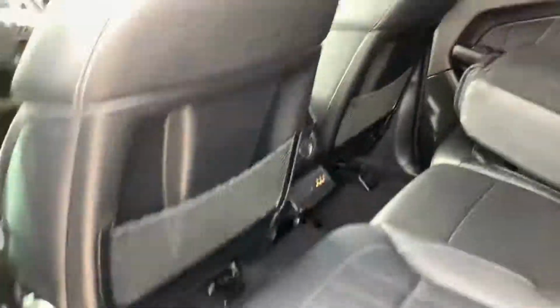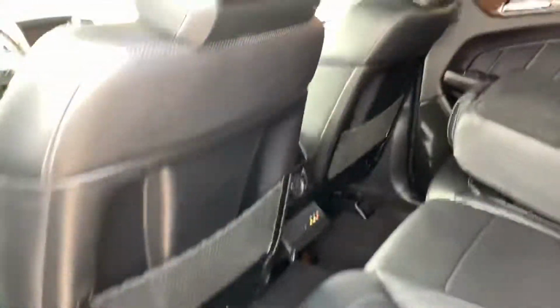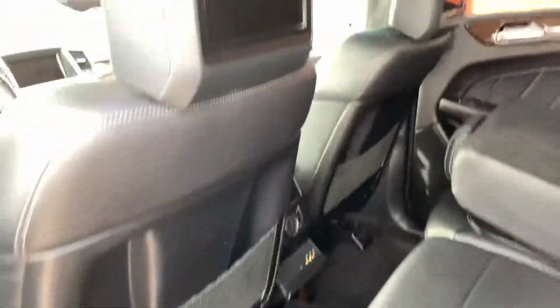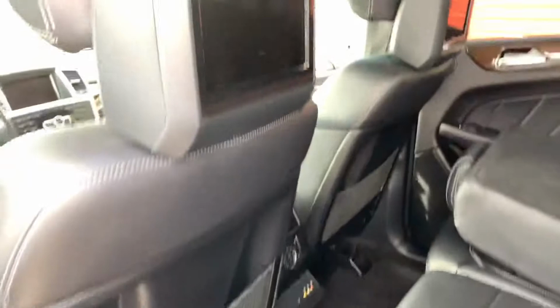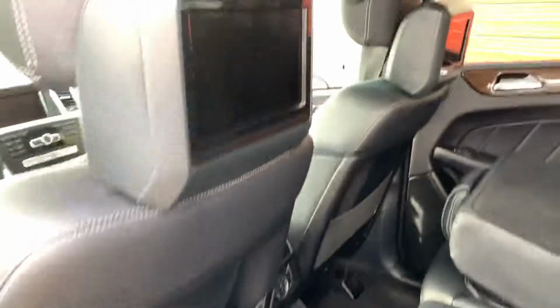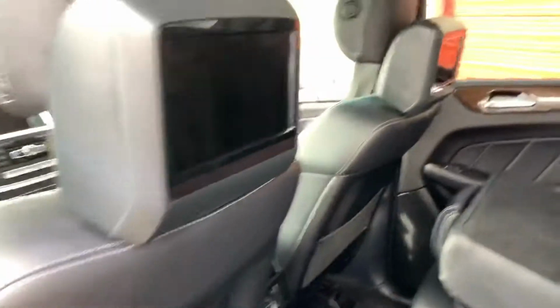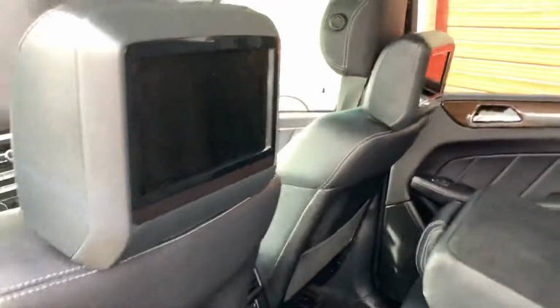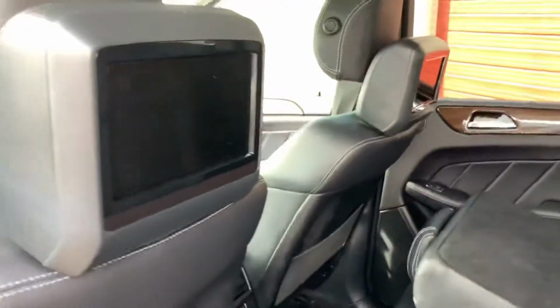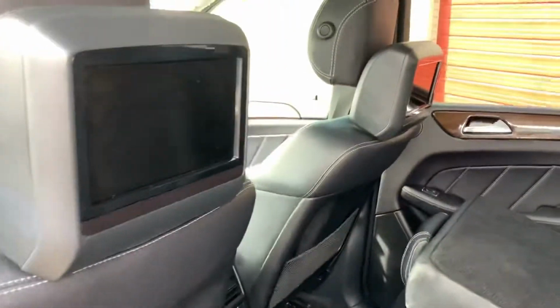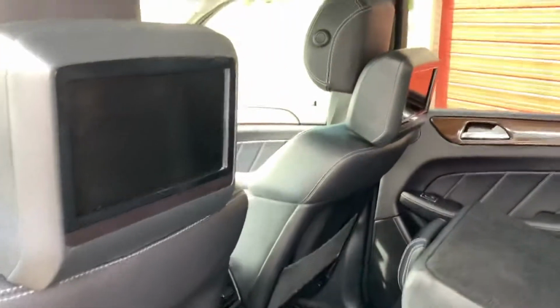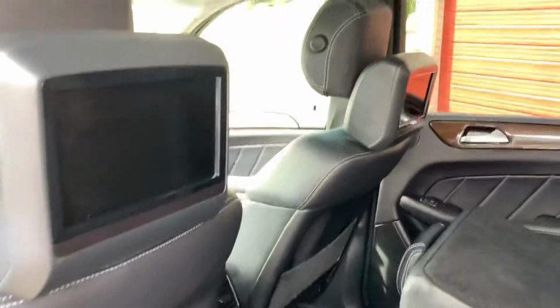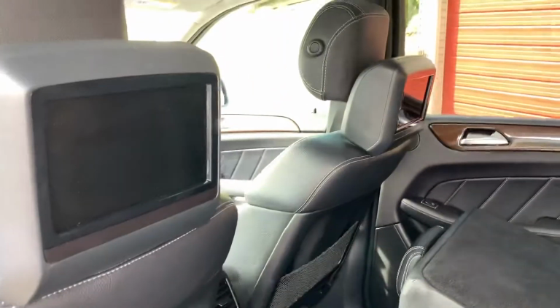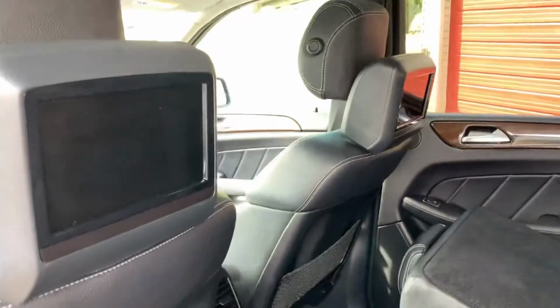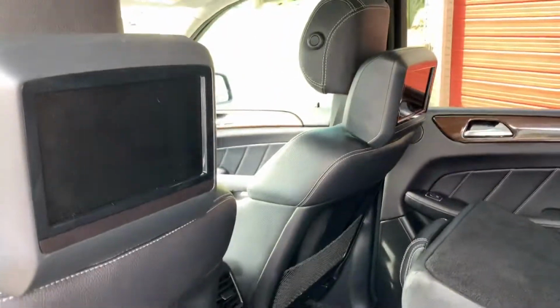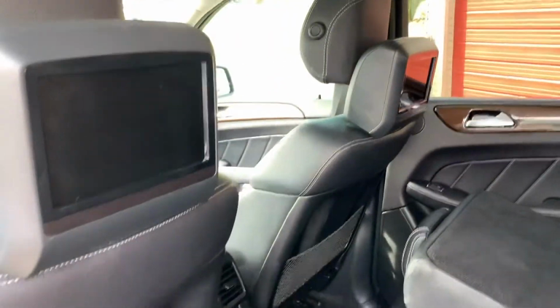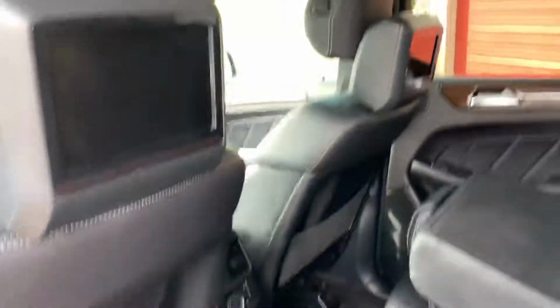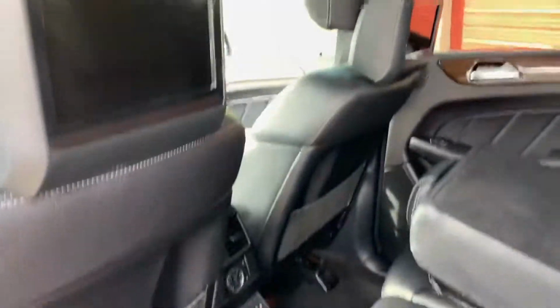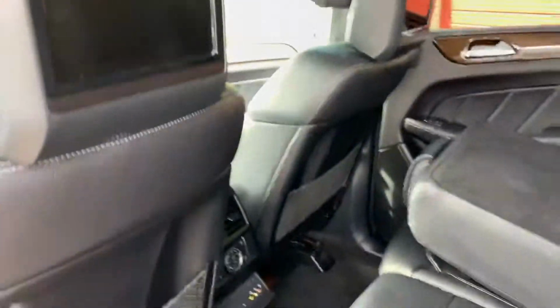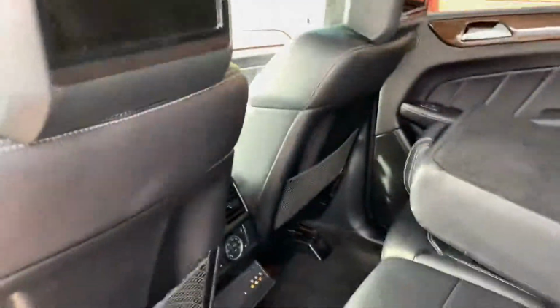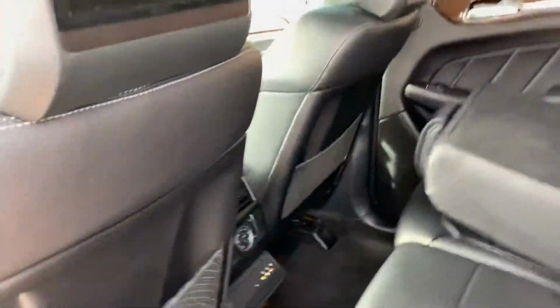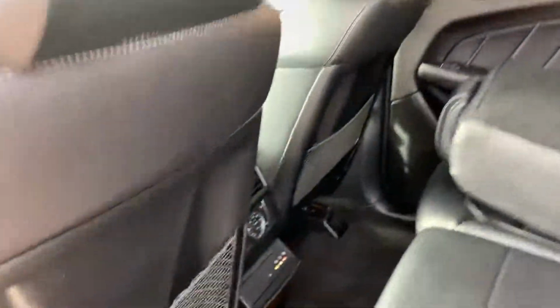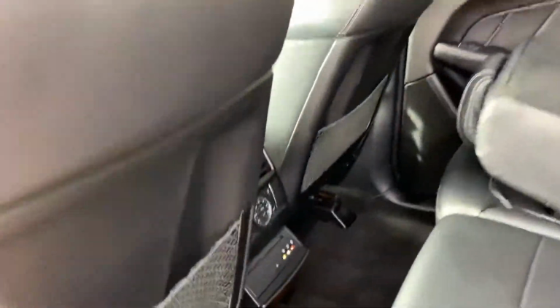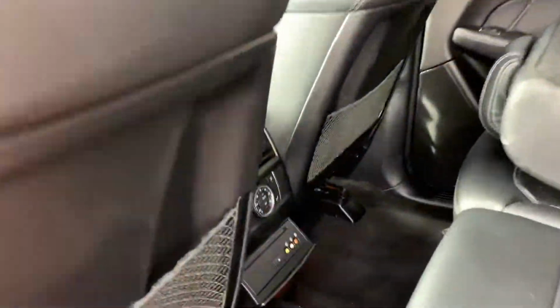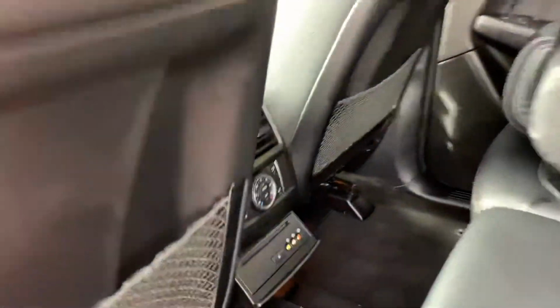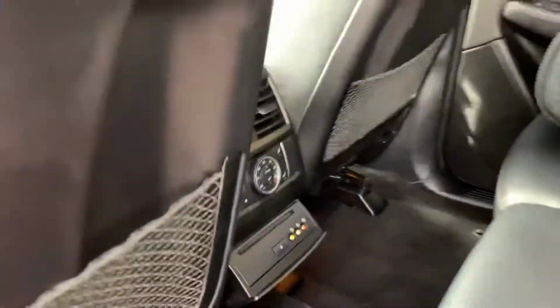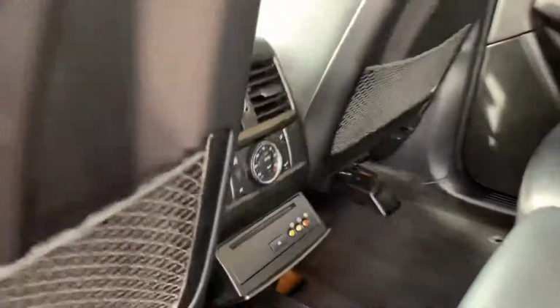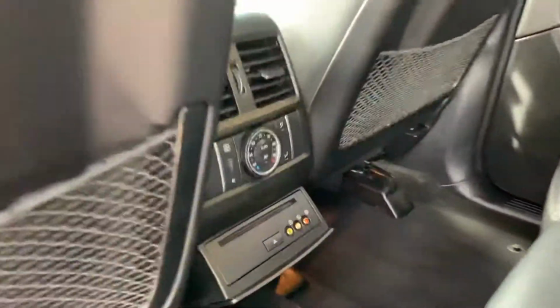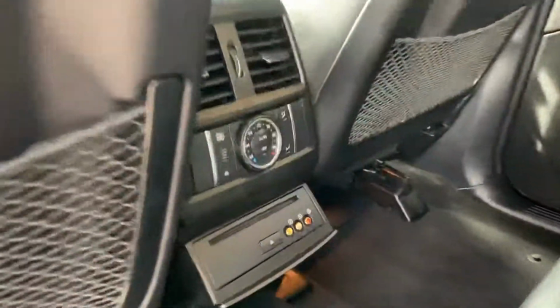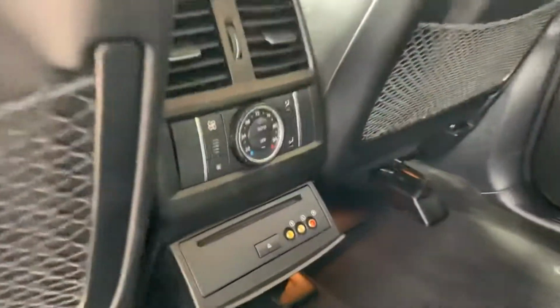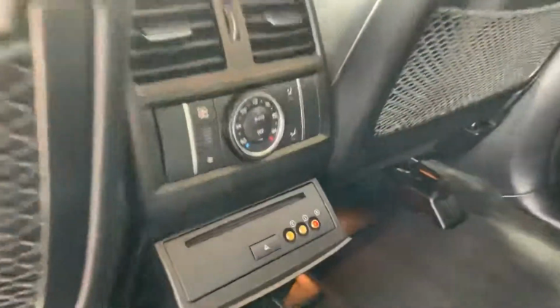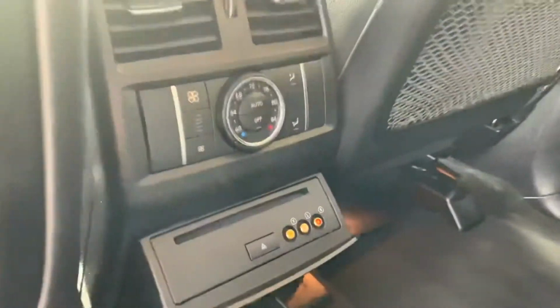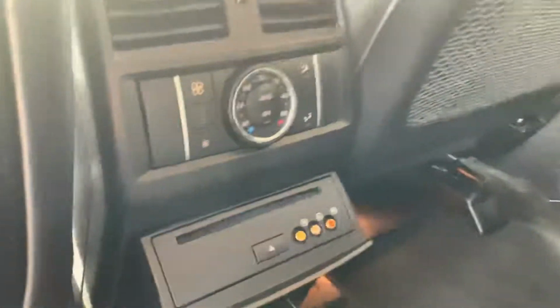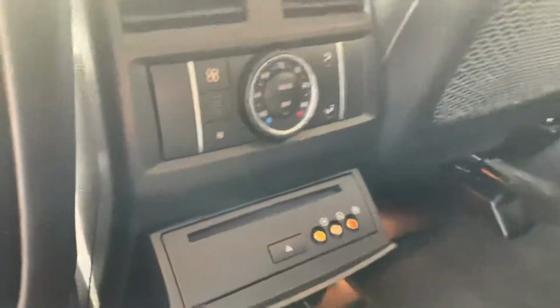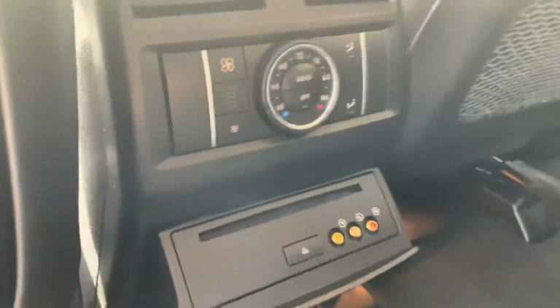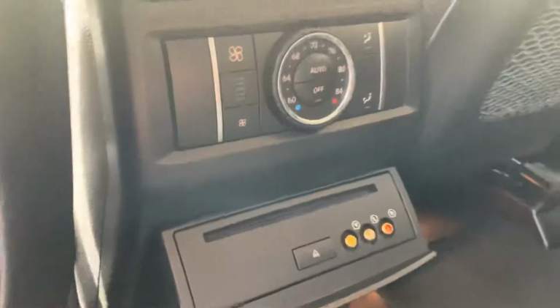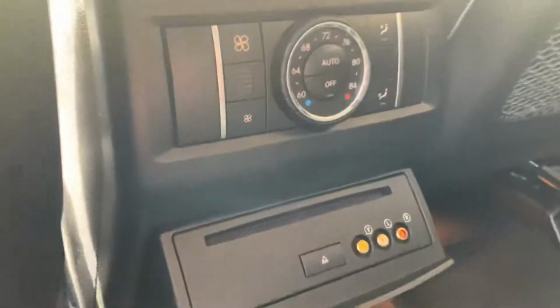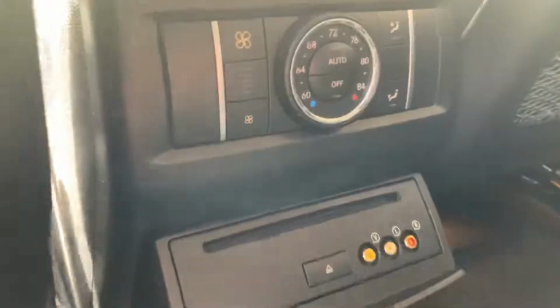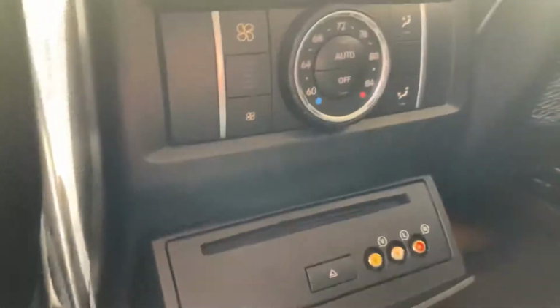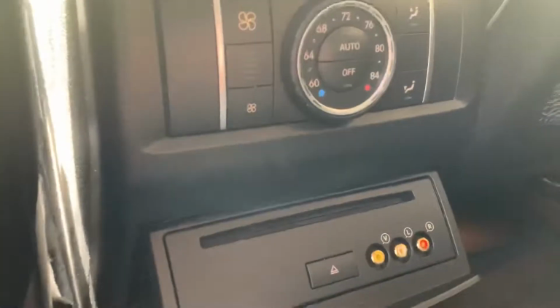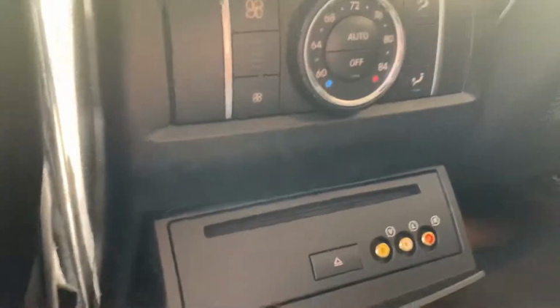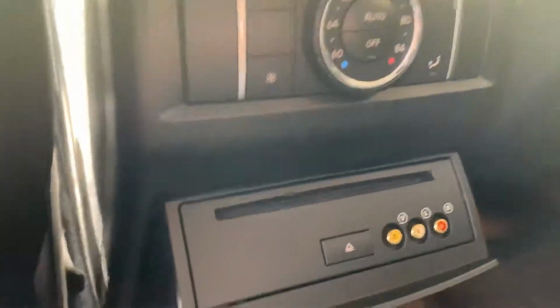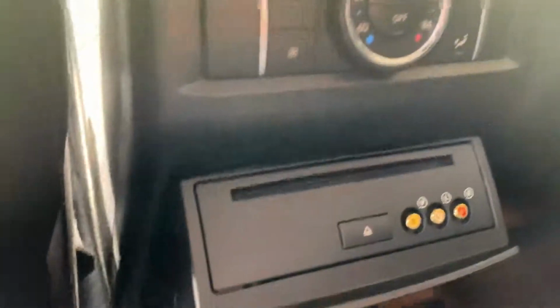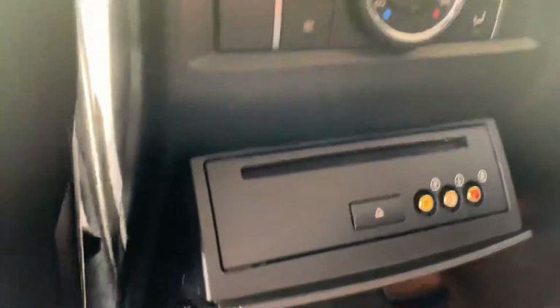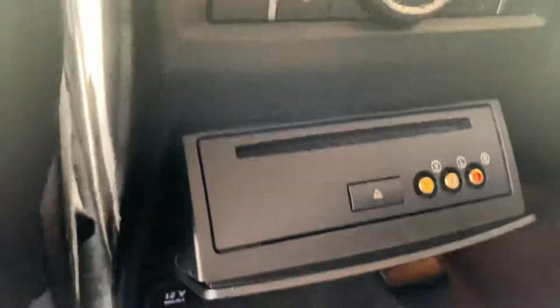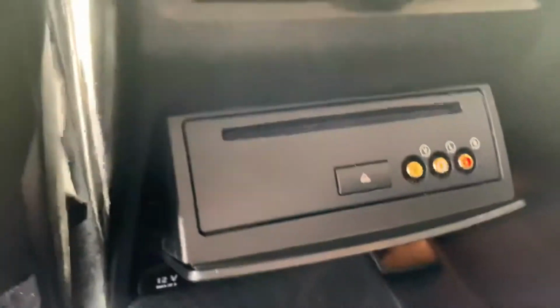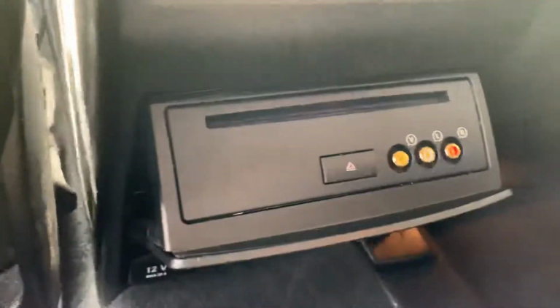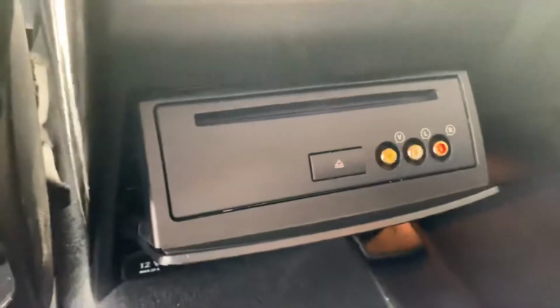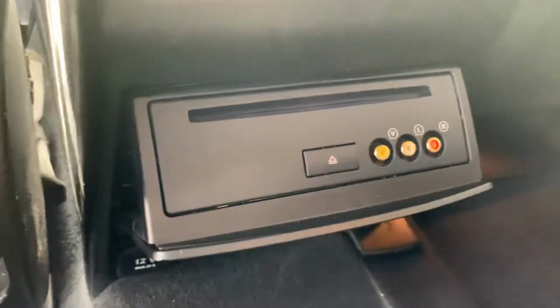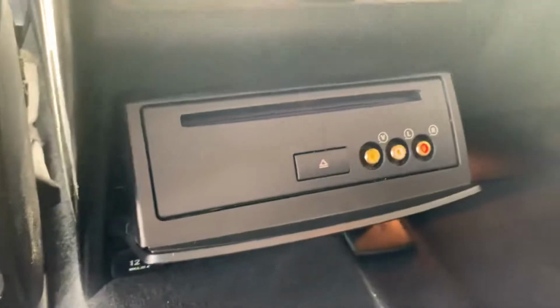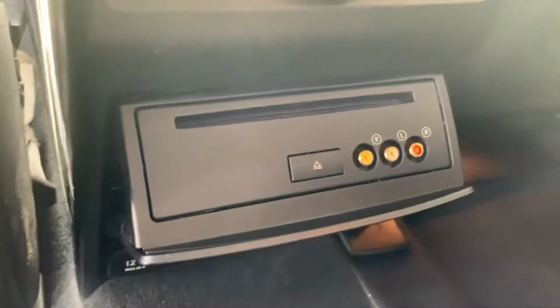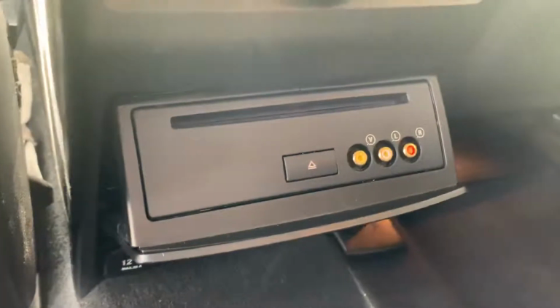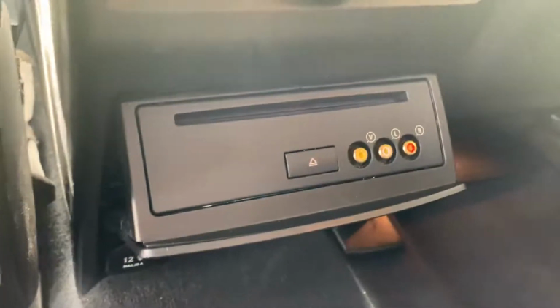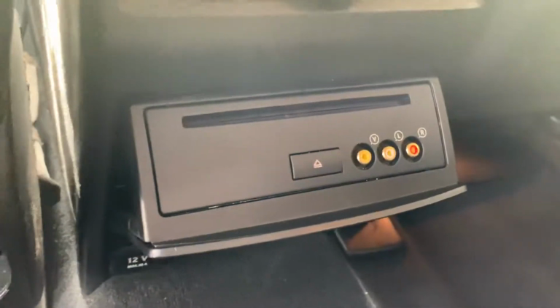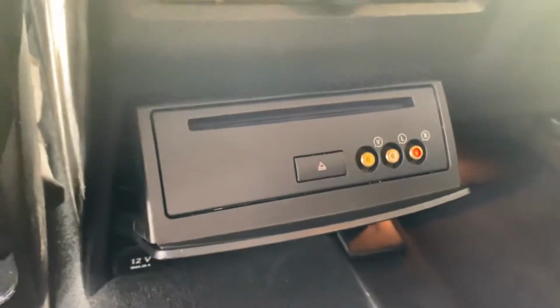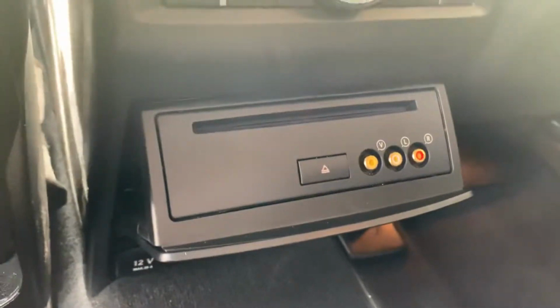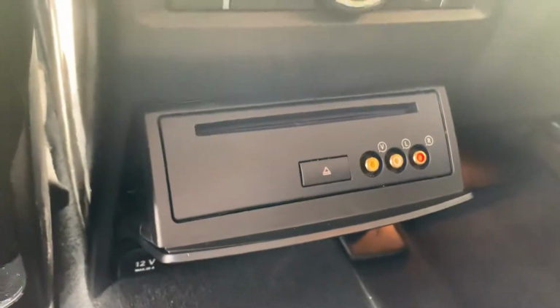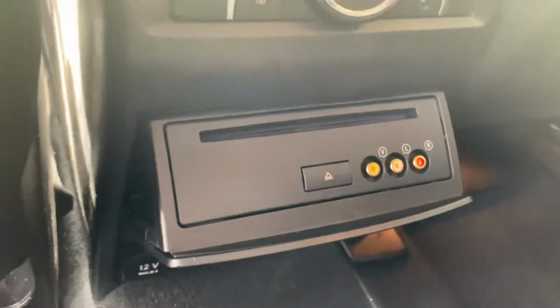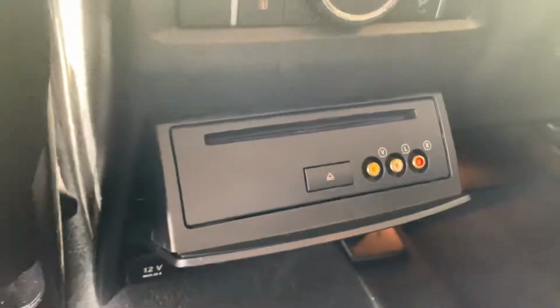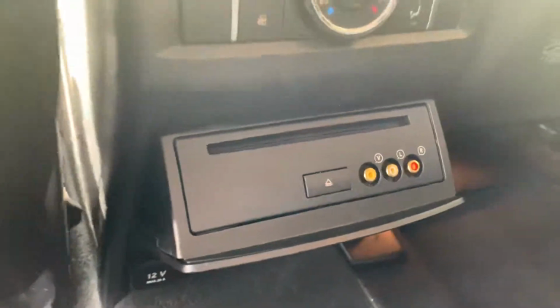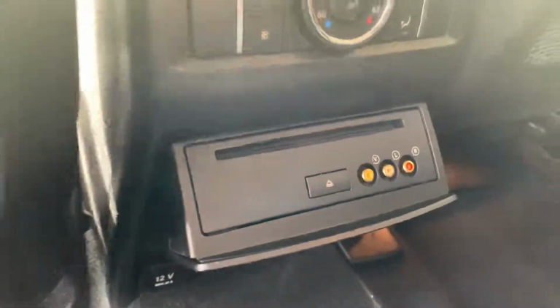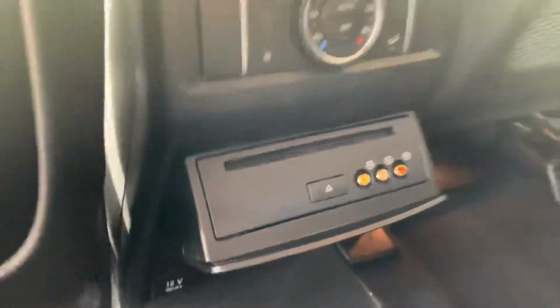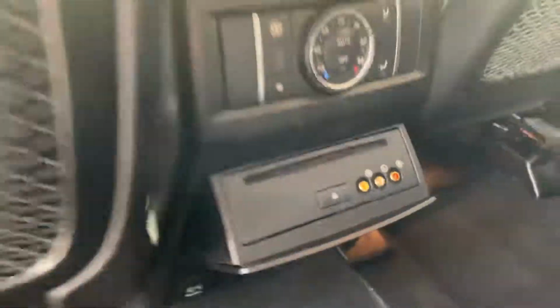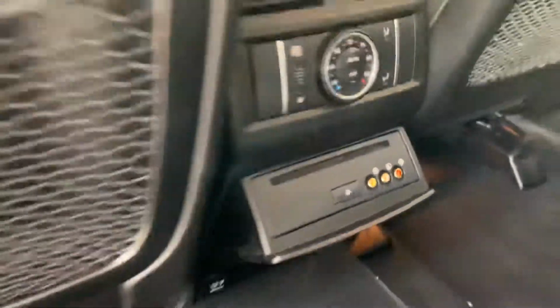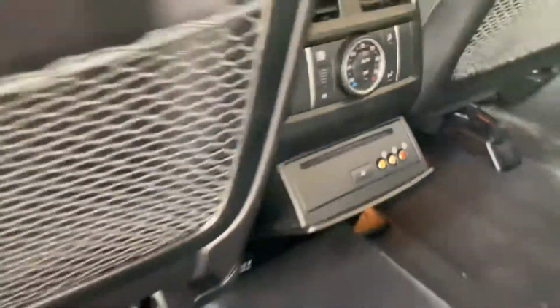This has DVDs behind both headrests — this is where you put your DVDs in.